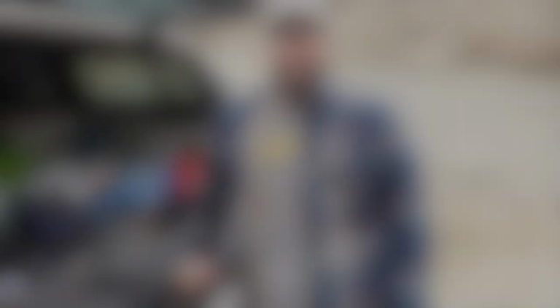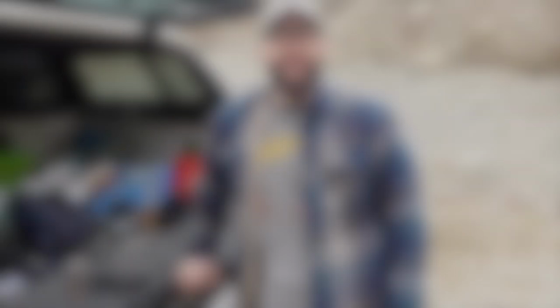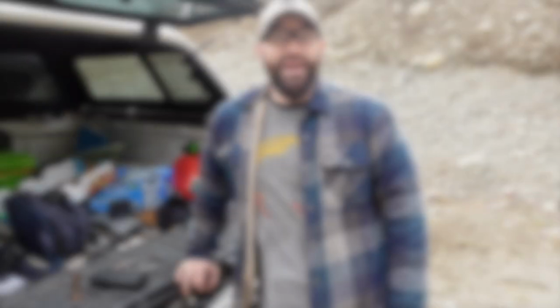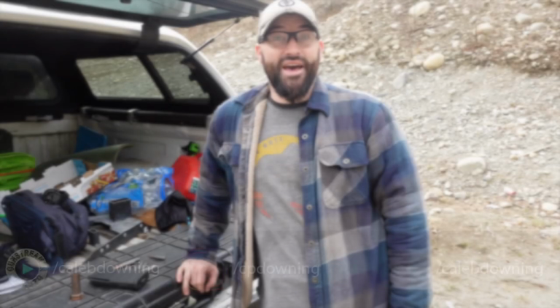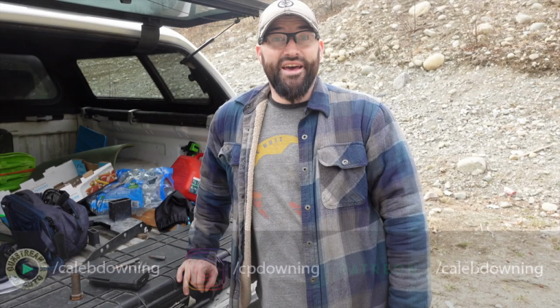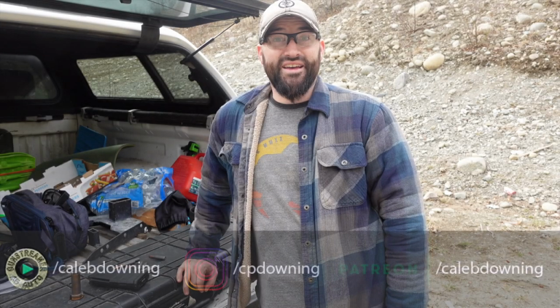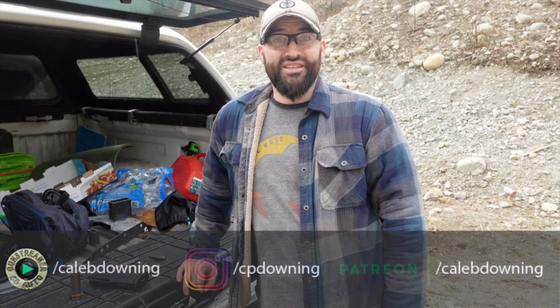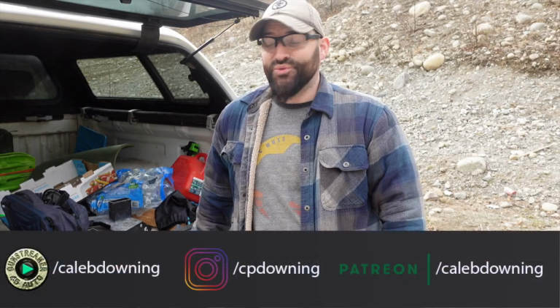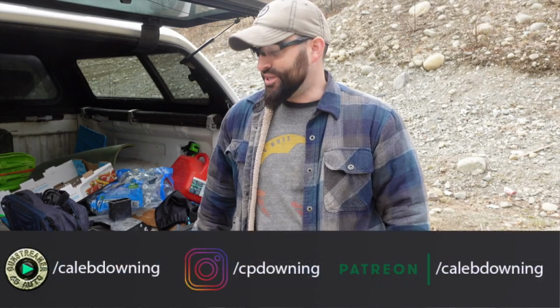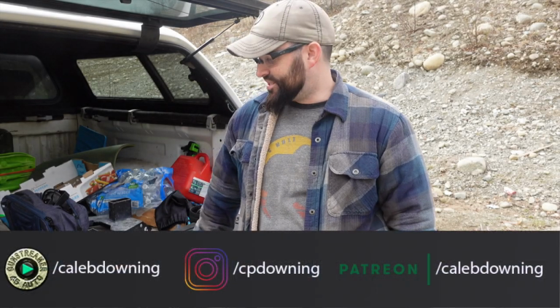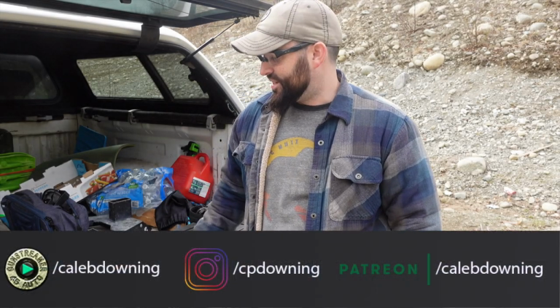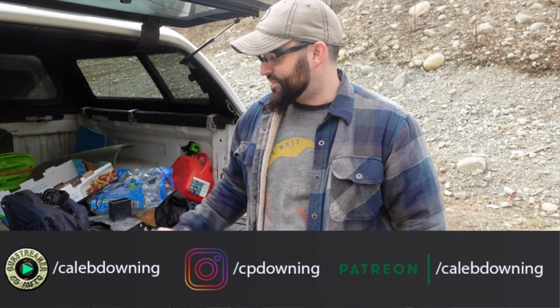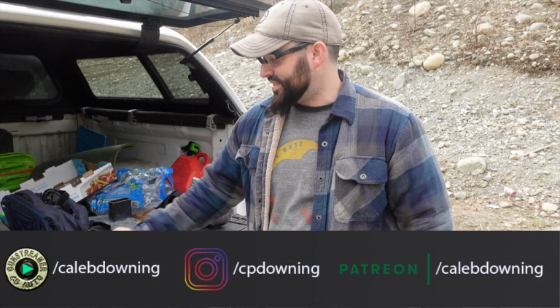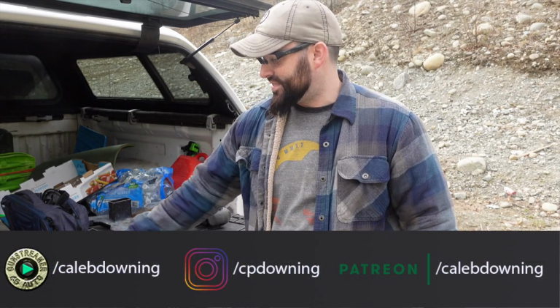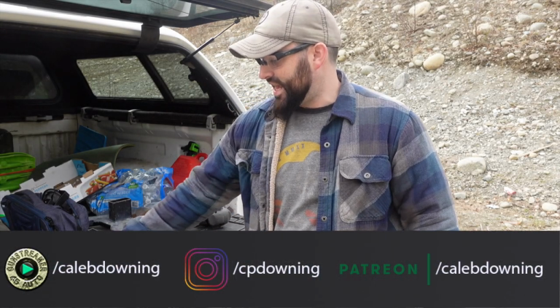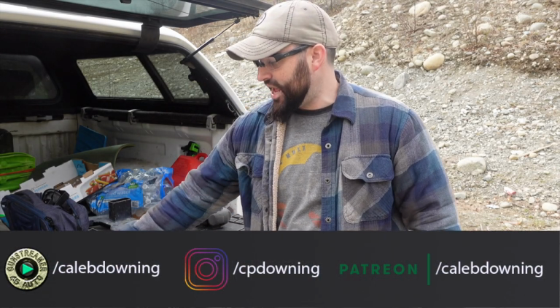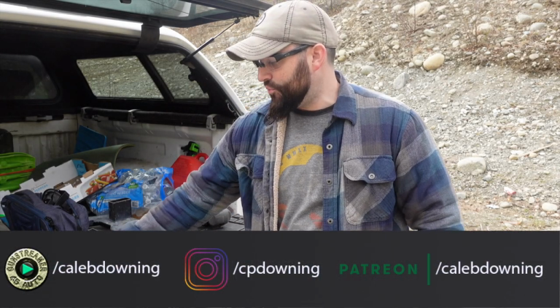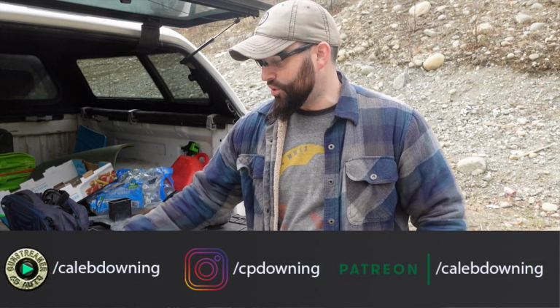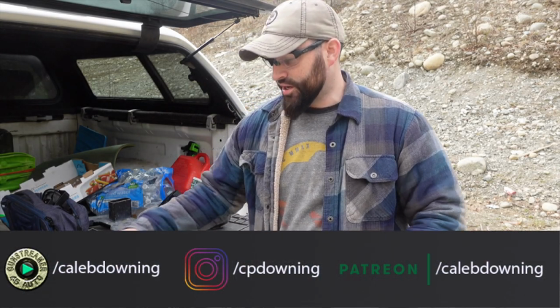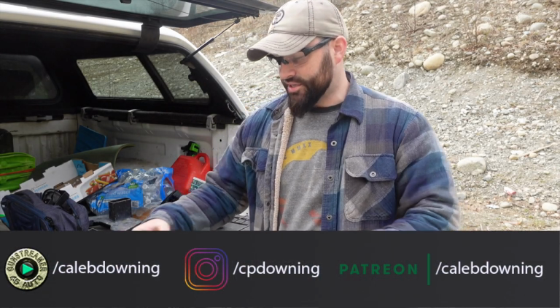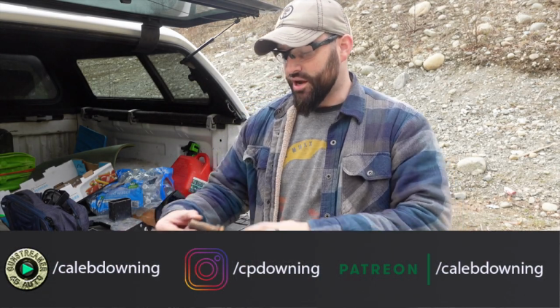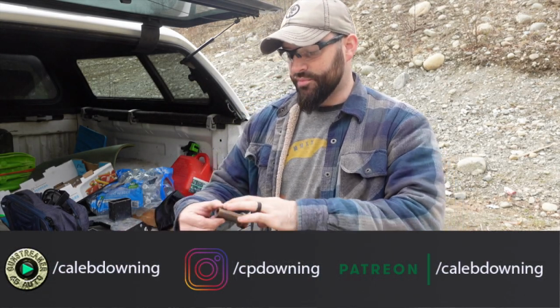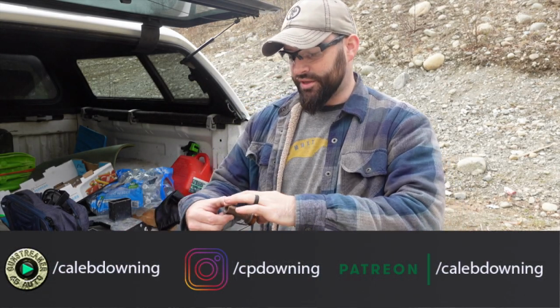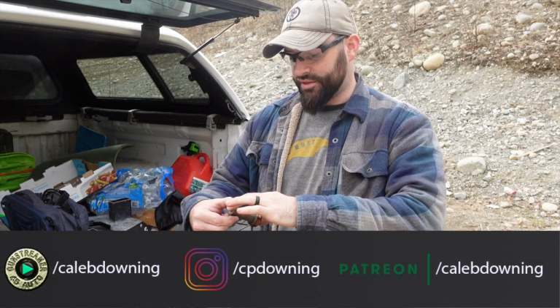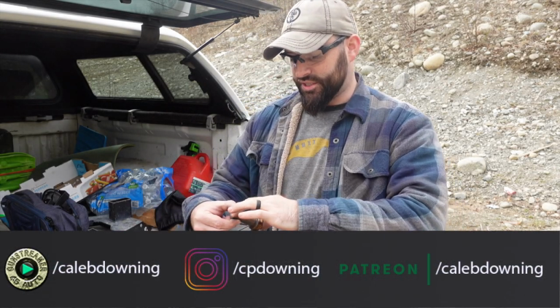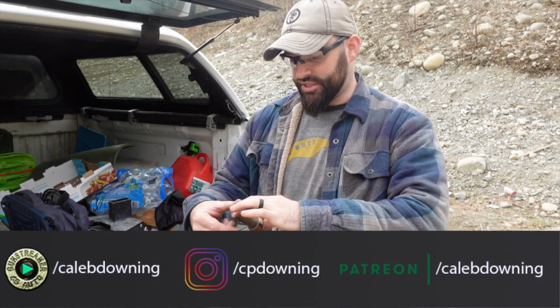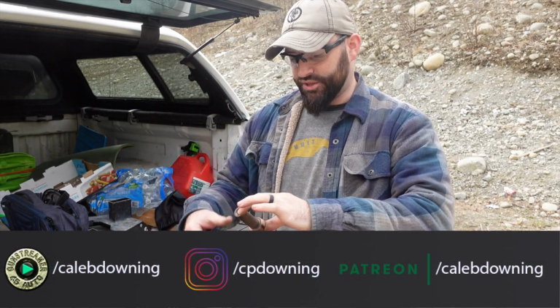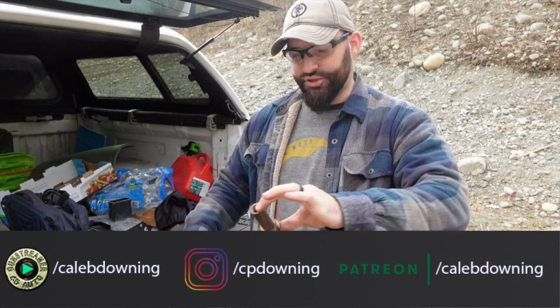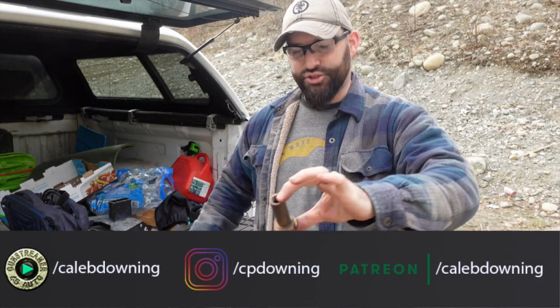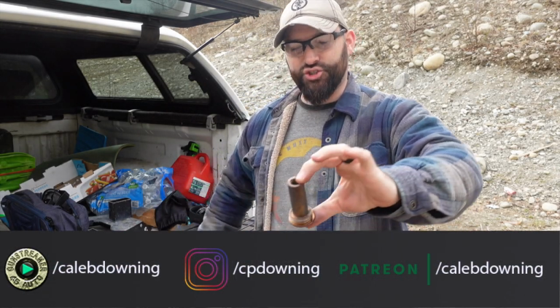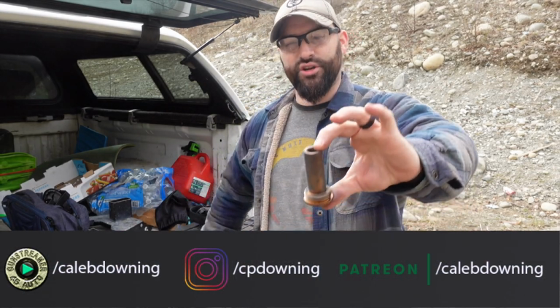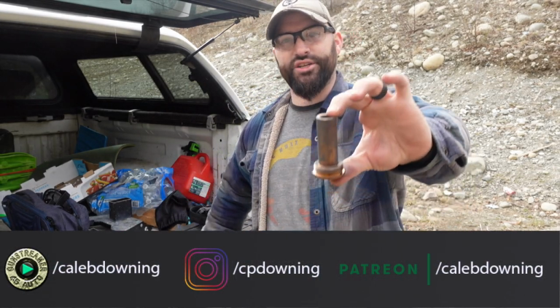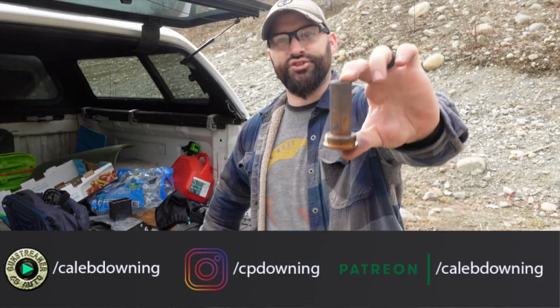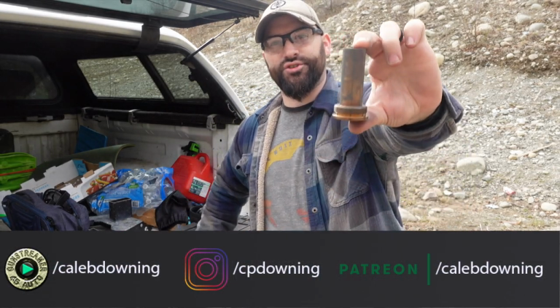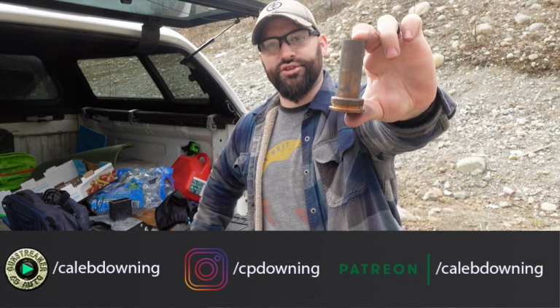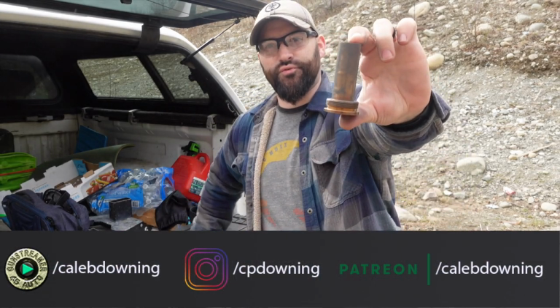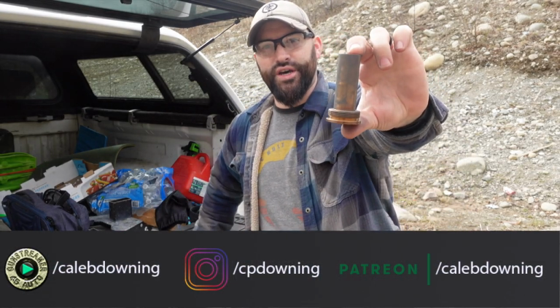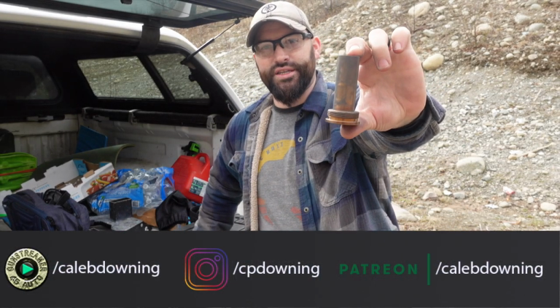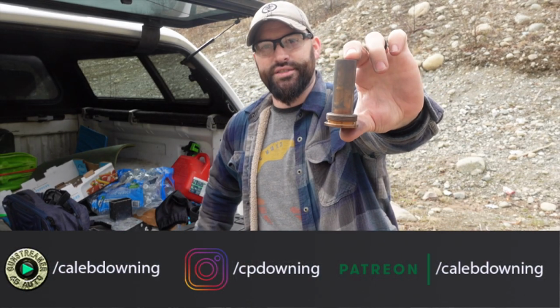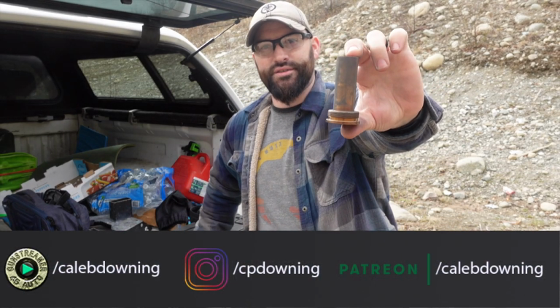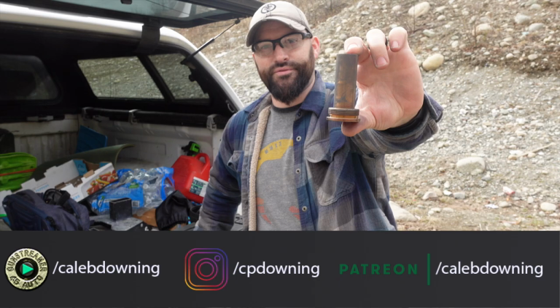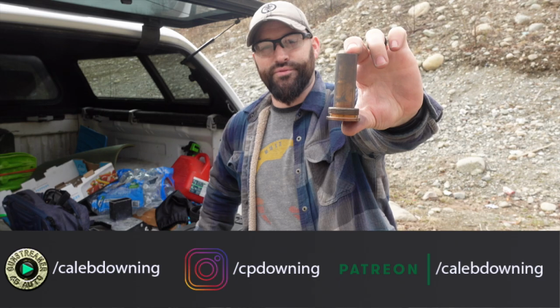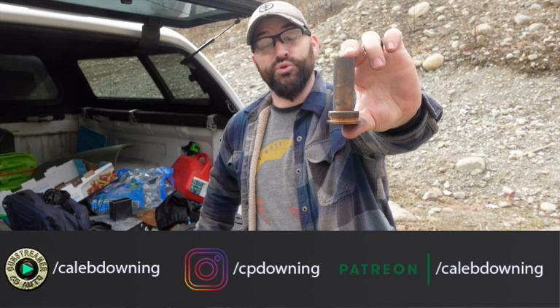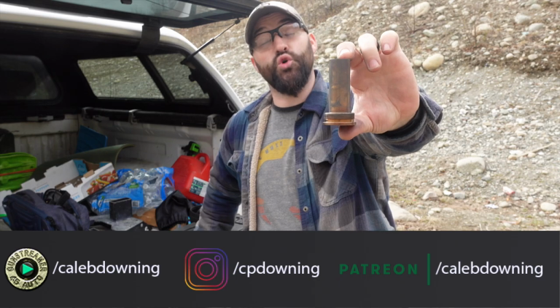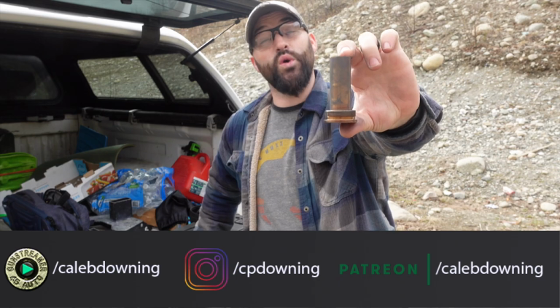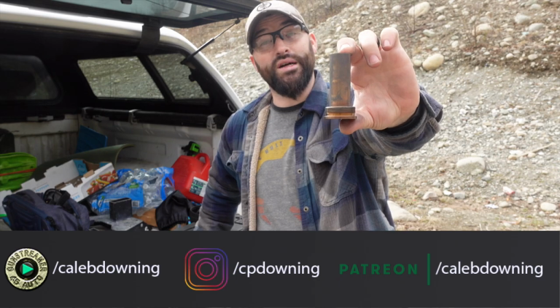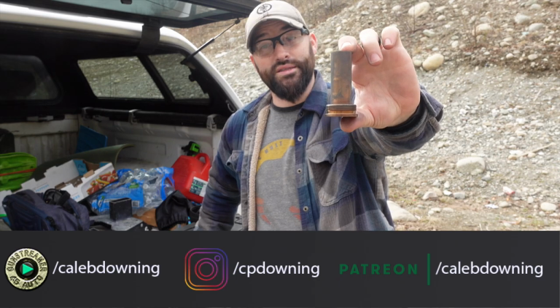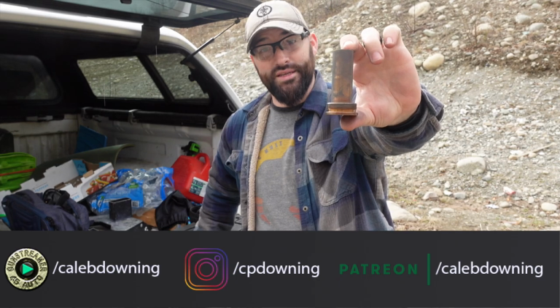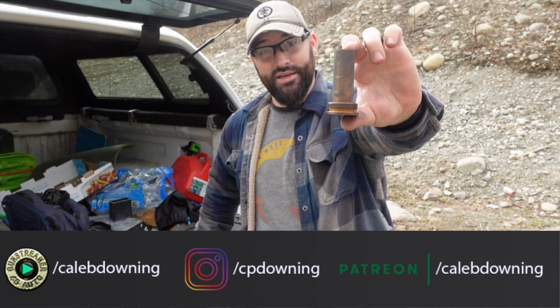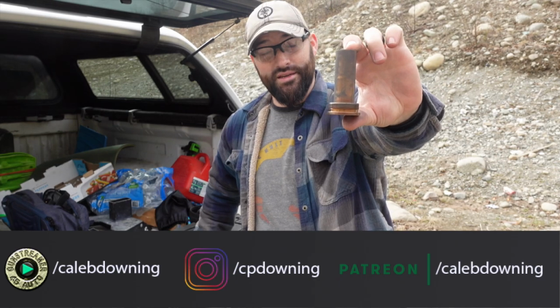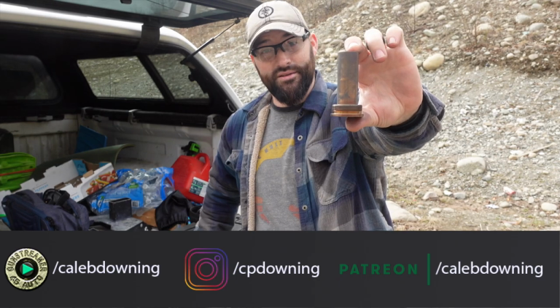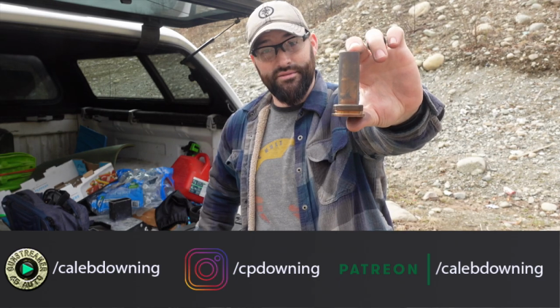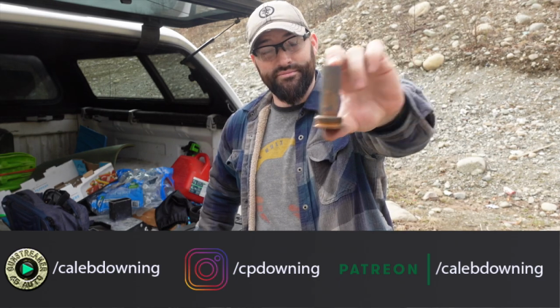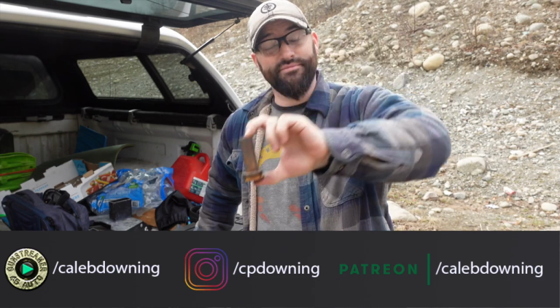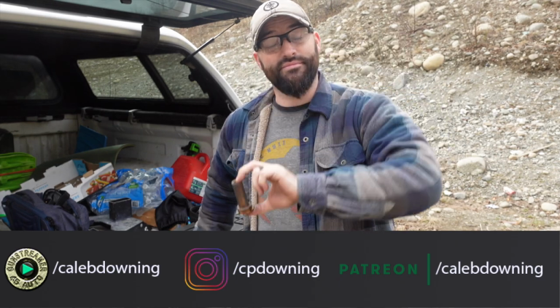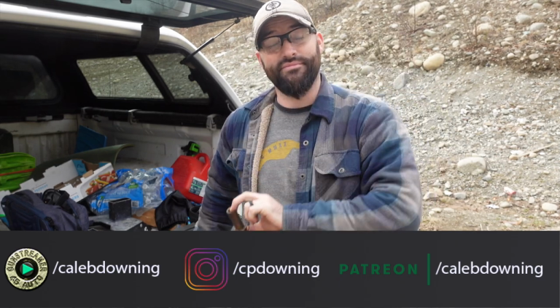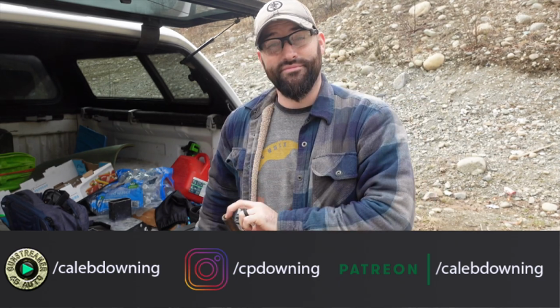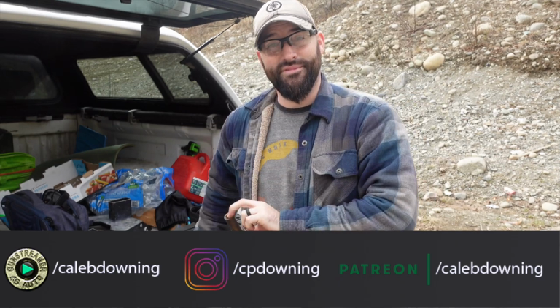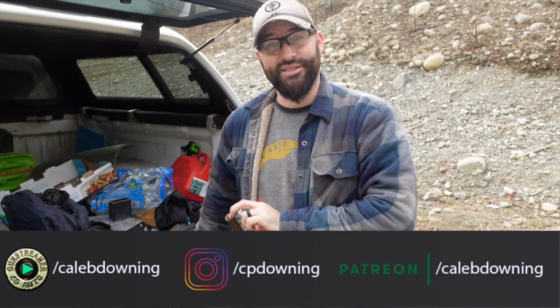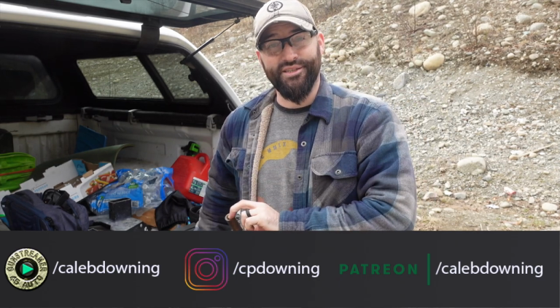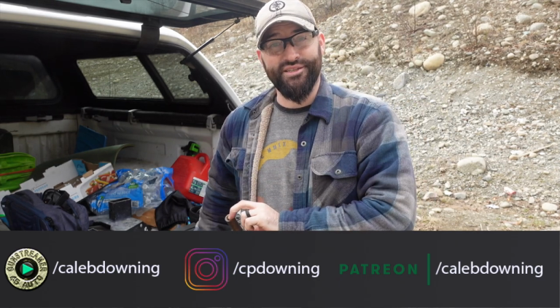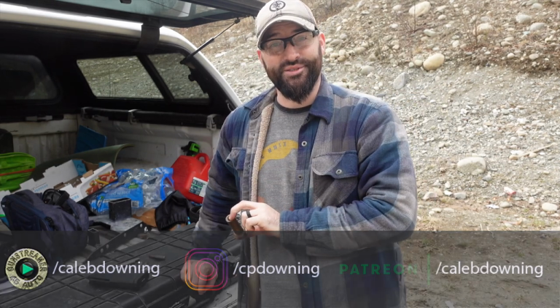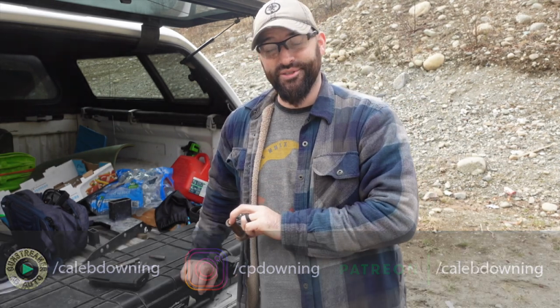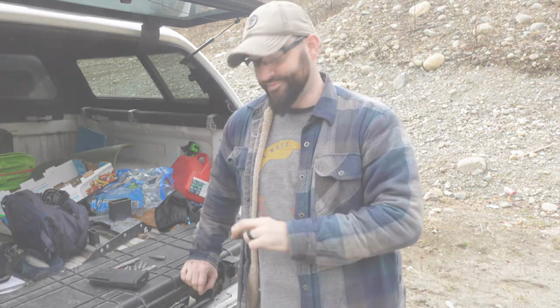Hey guys! What's up? Today we're going to talk about this little strange looking device from Quelltech. Let's get into it.